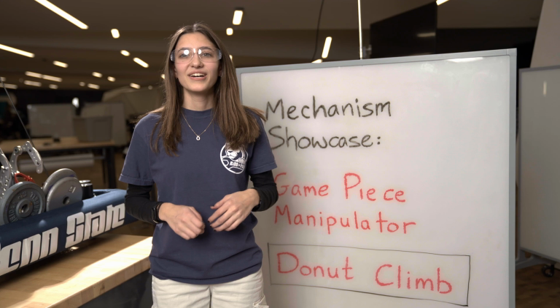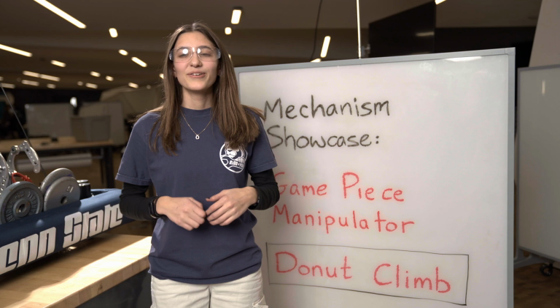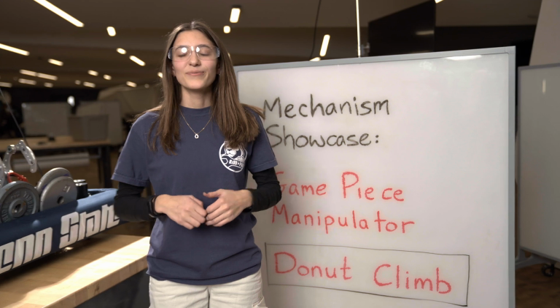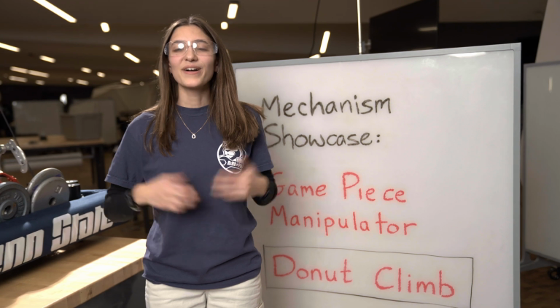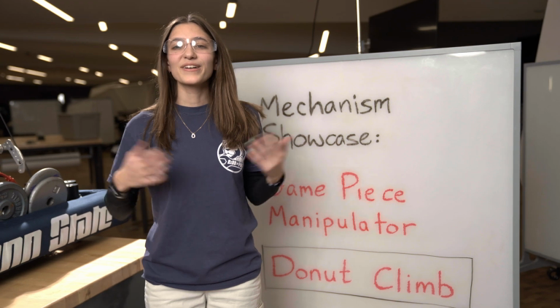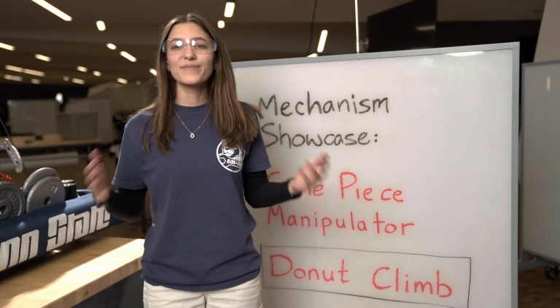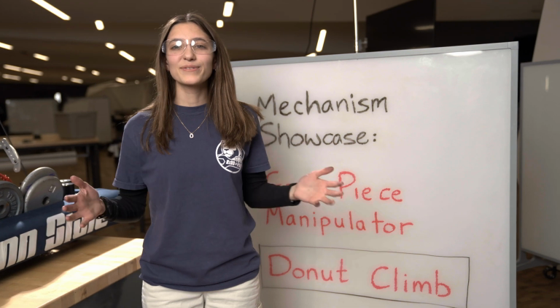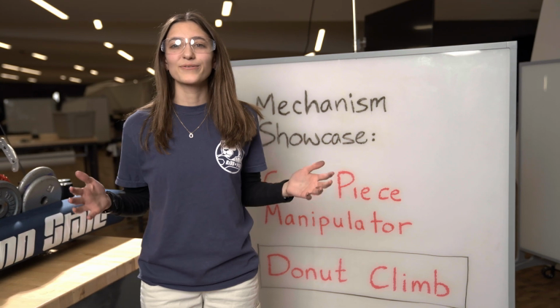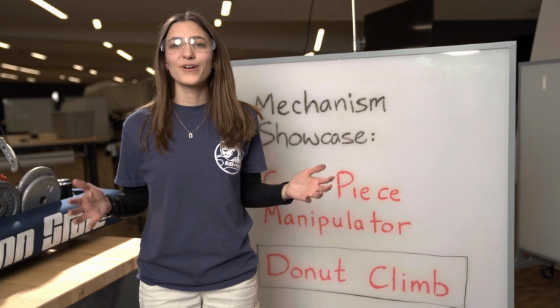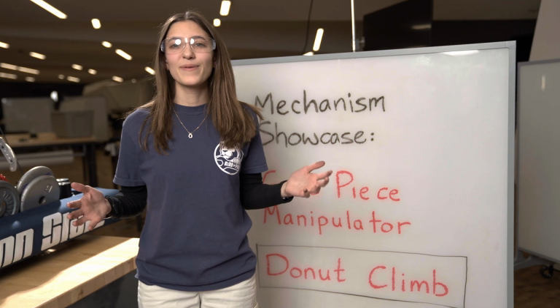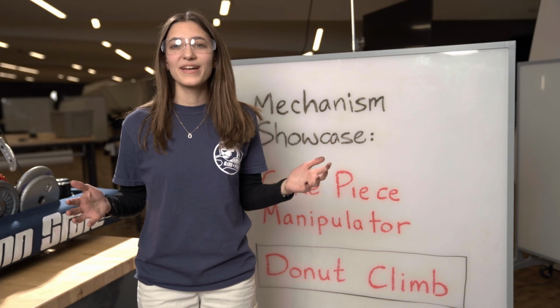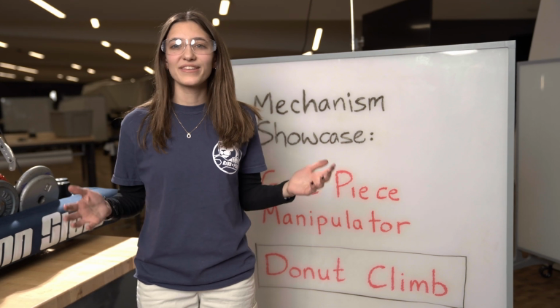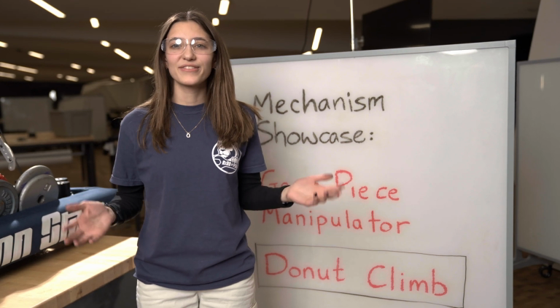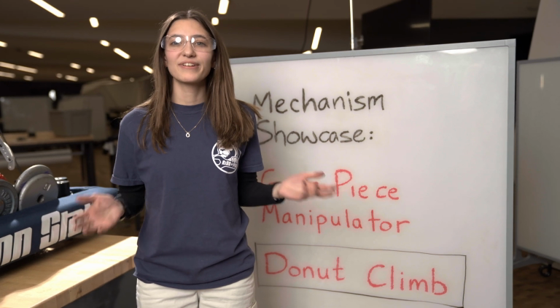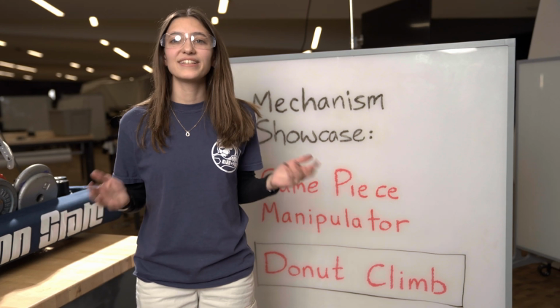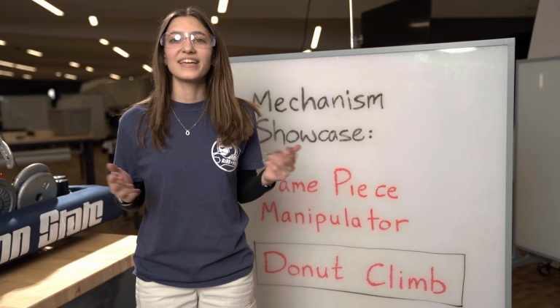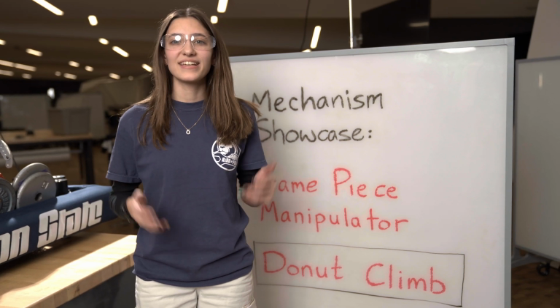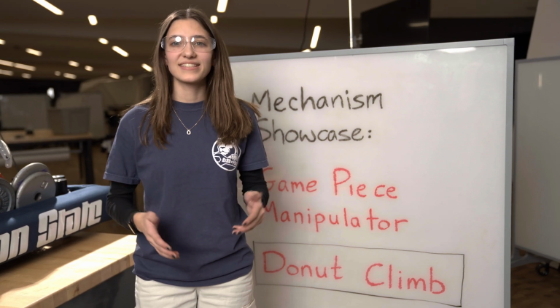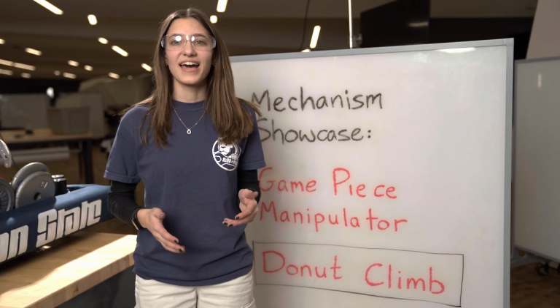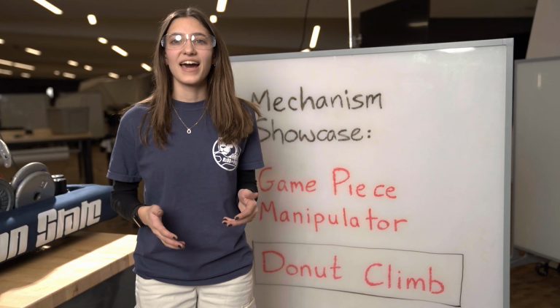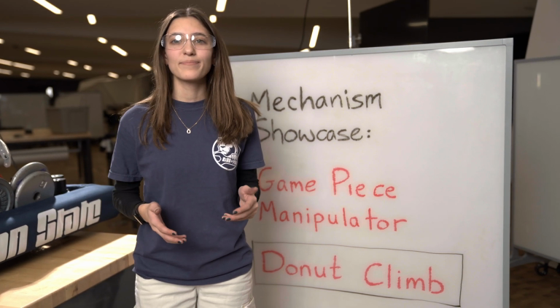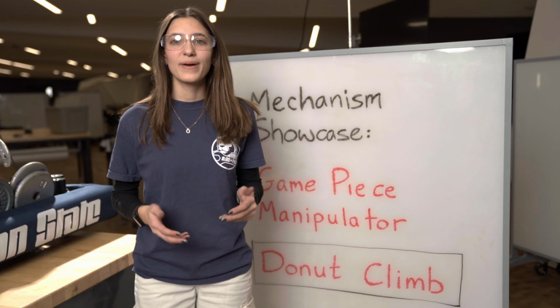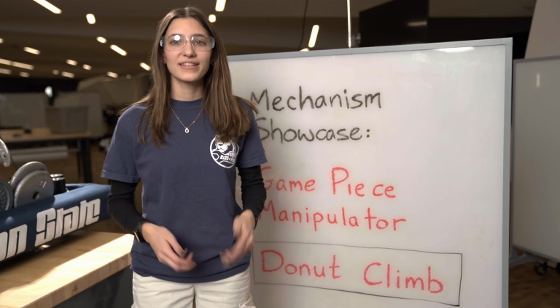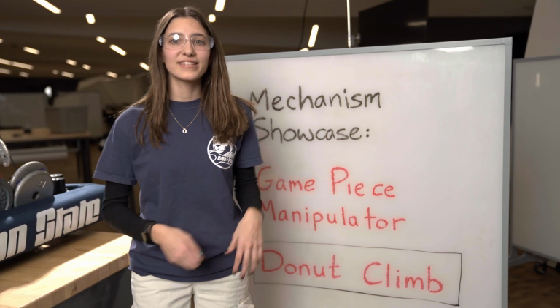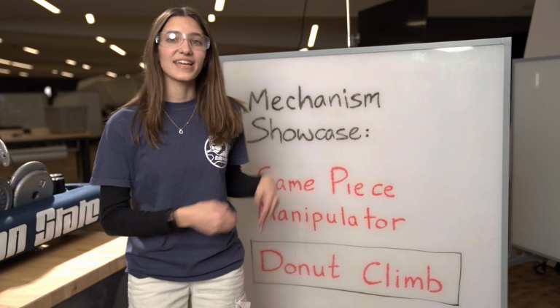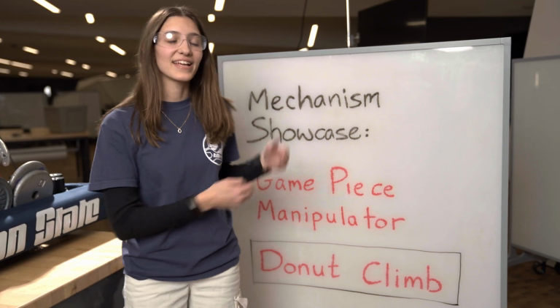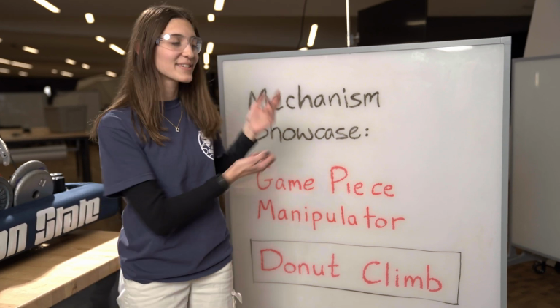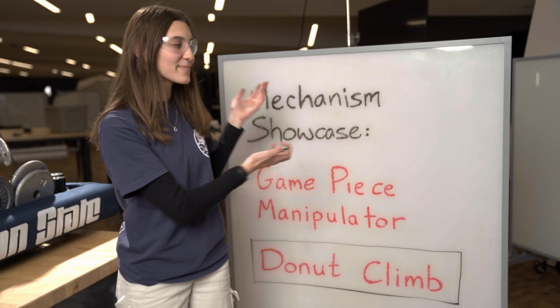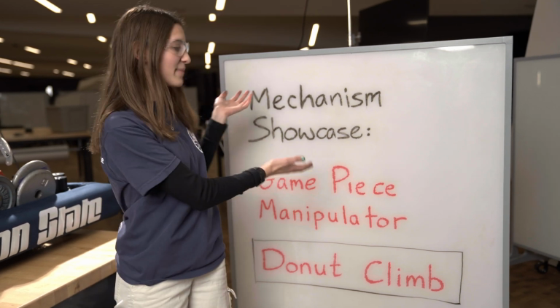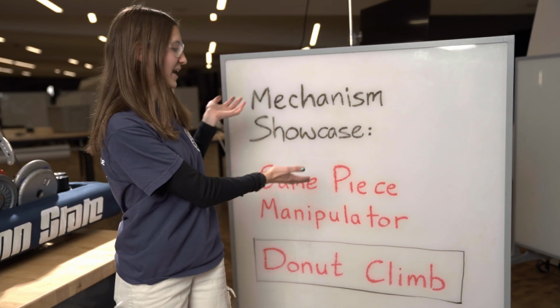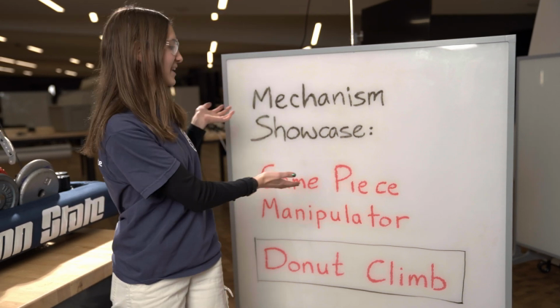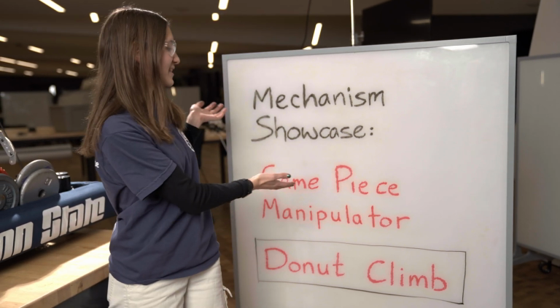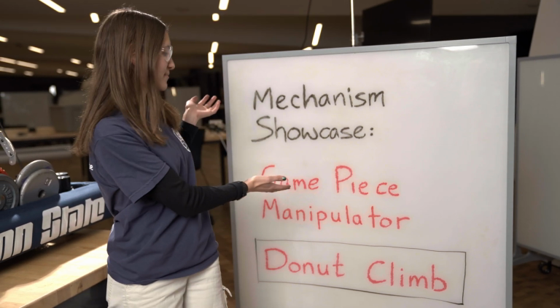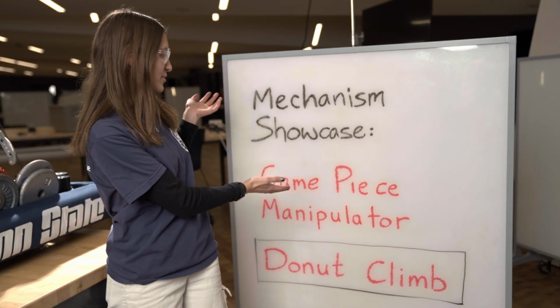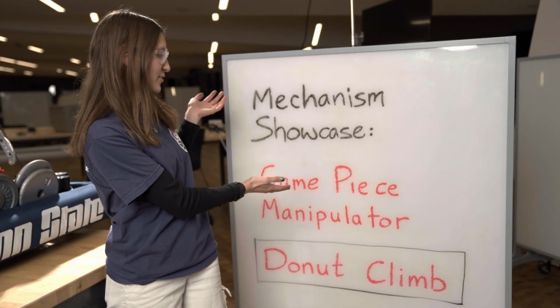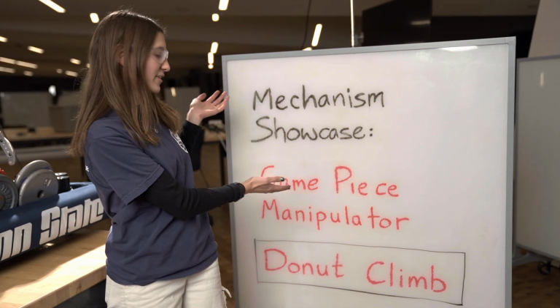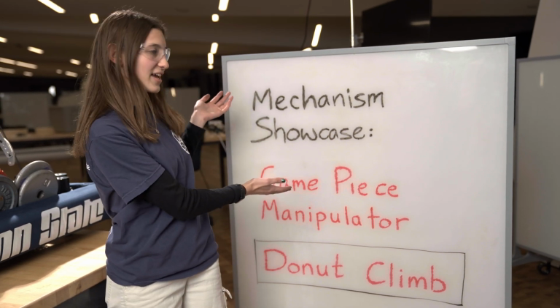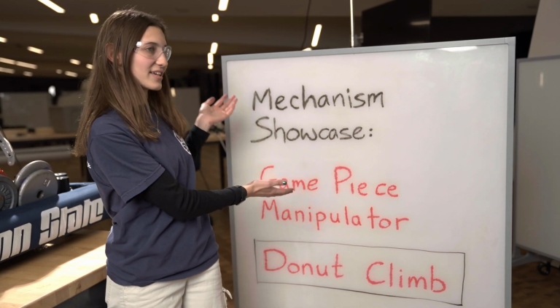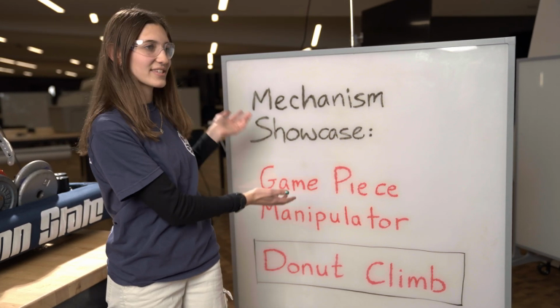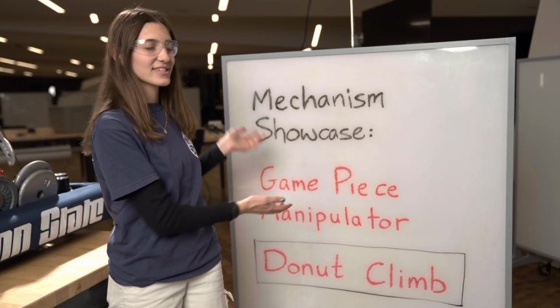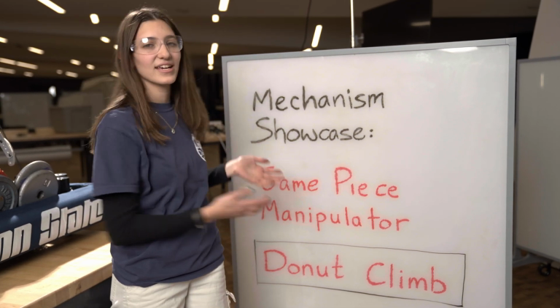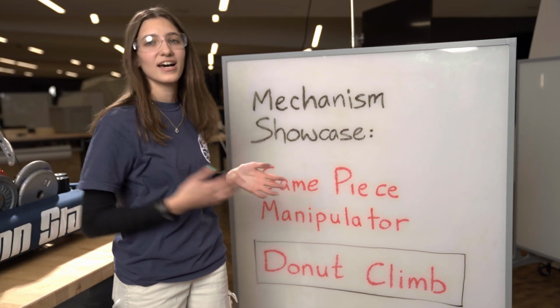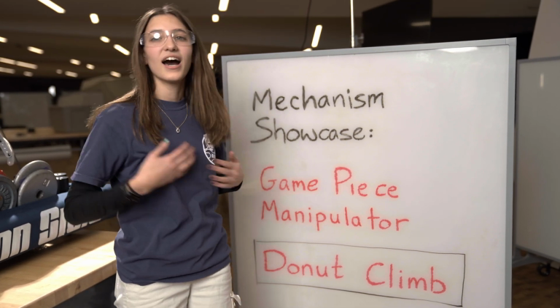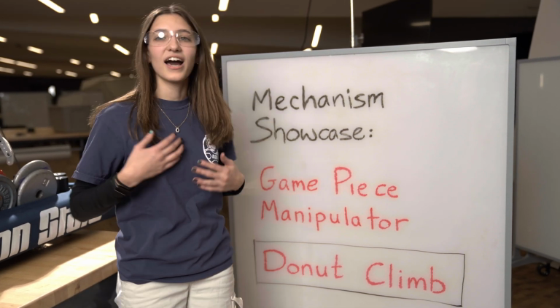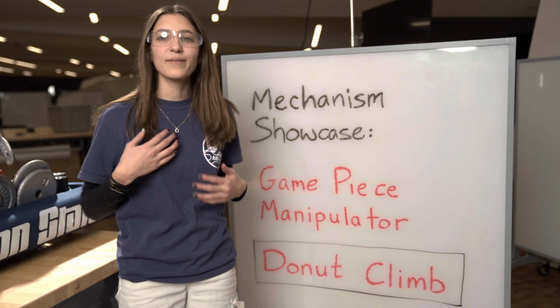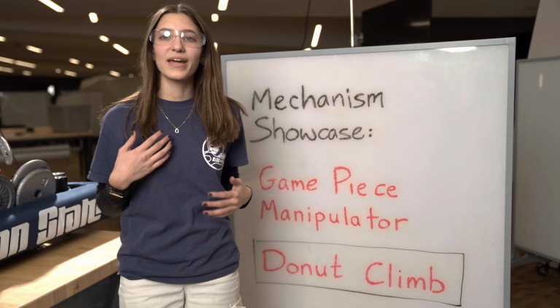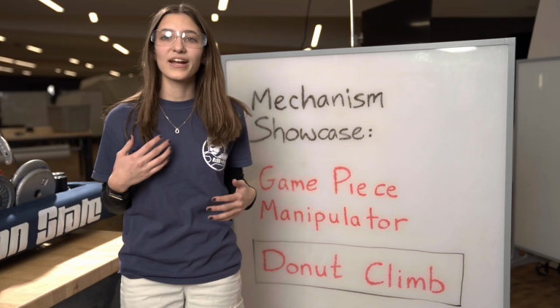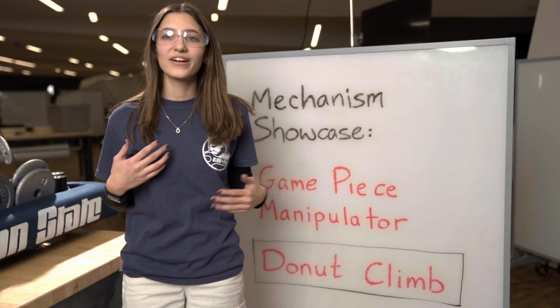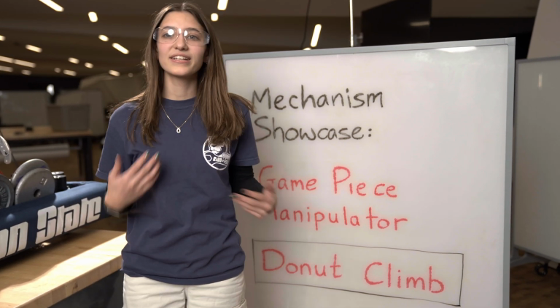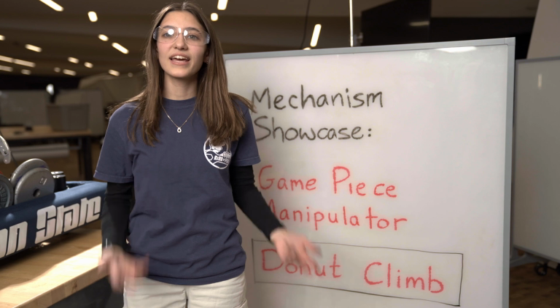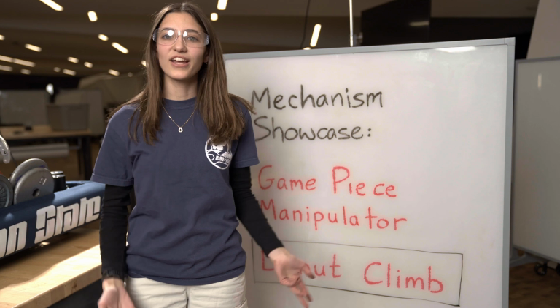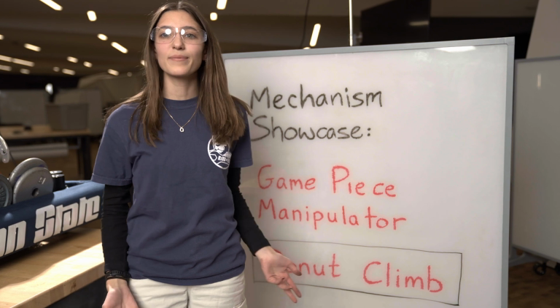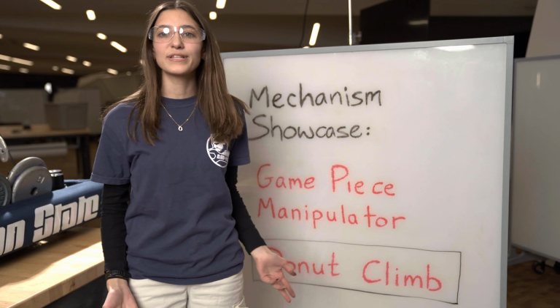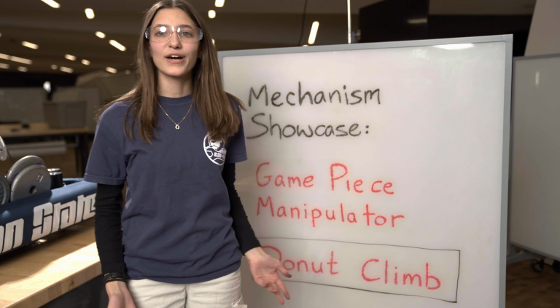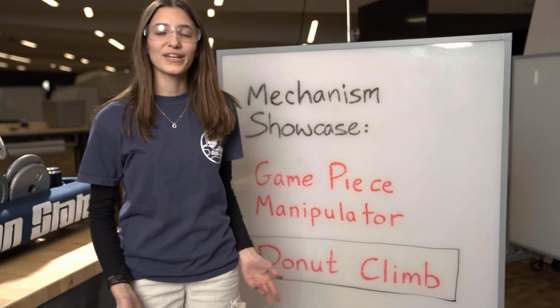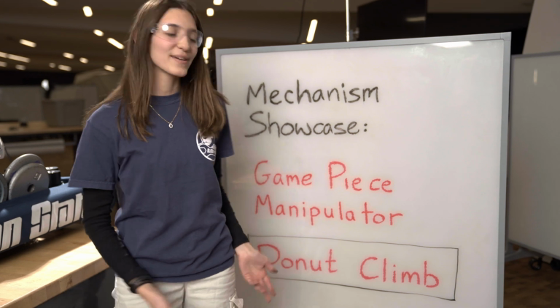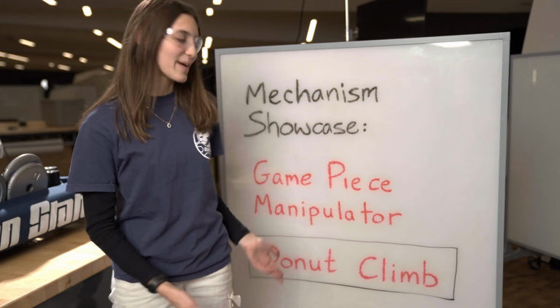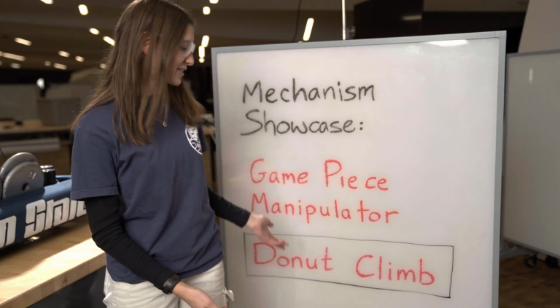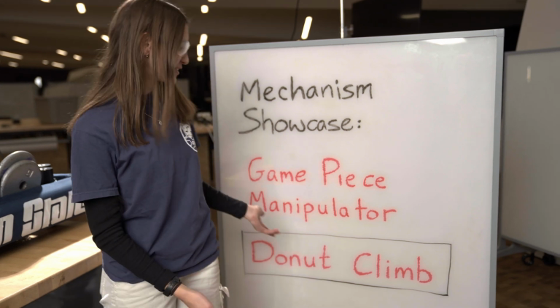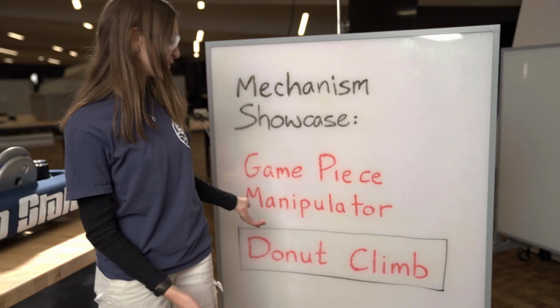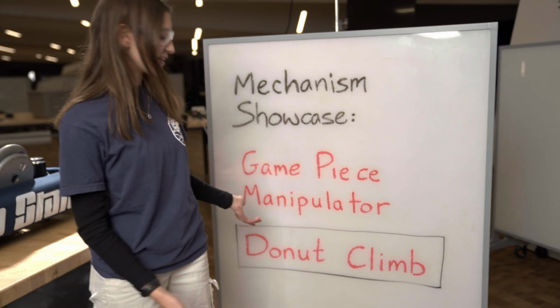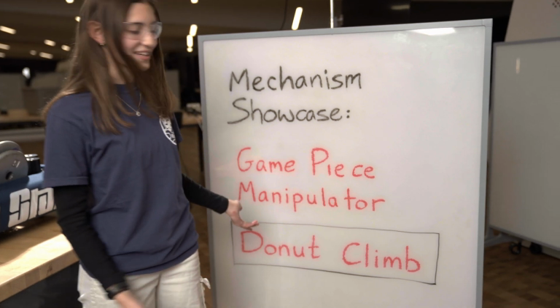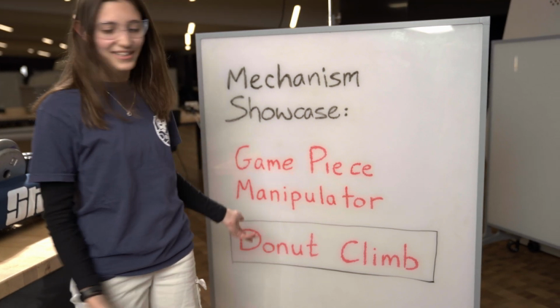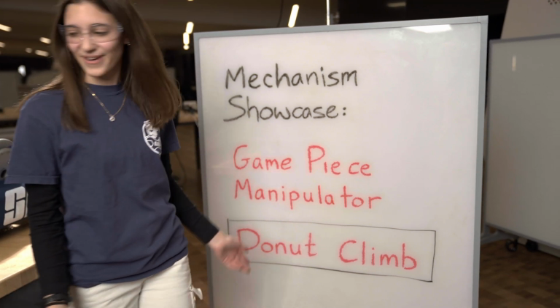Welcome to Robot in 3 Days at Penn State's Mechanism Showcase. I'm Erin and I'll be talking about the donut climb.